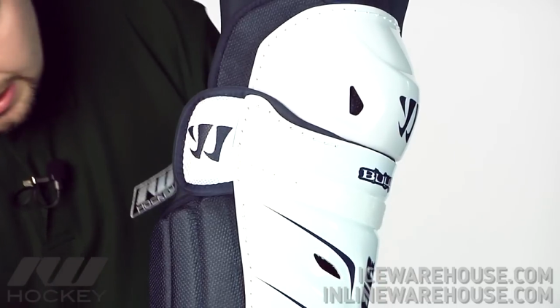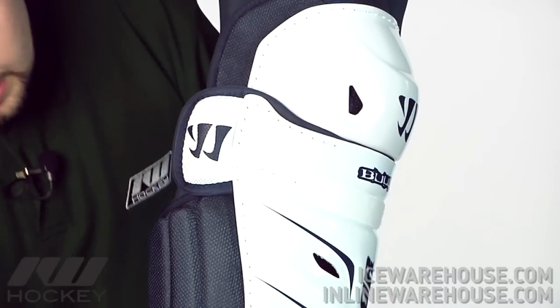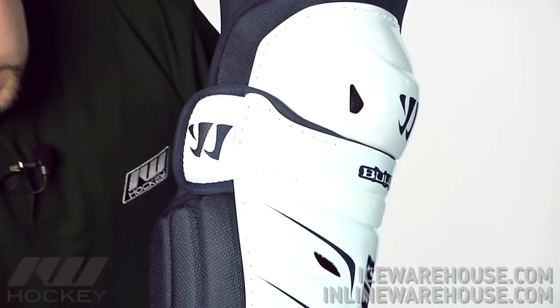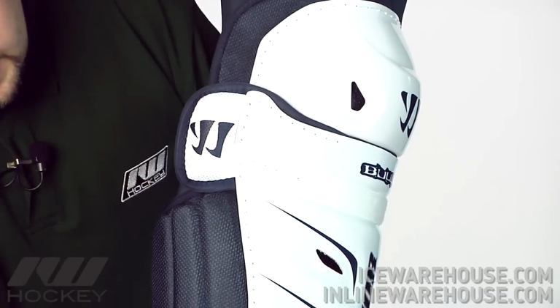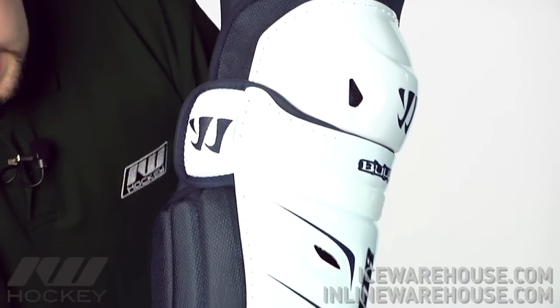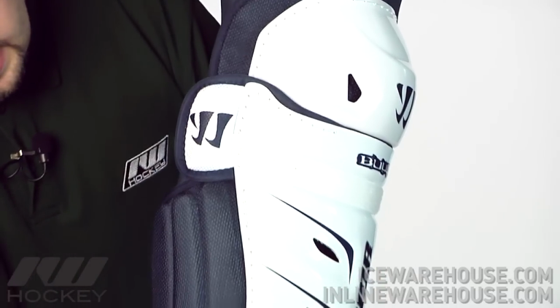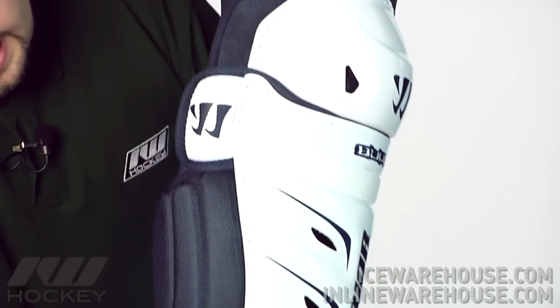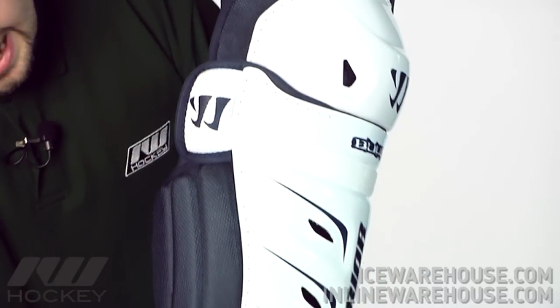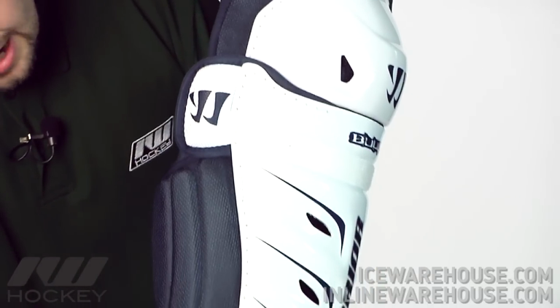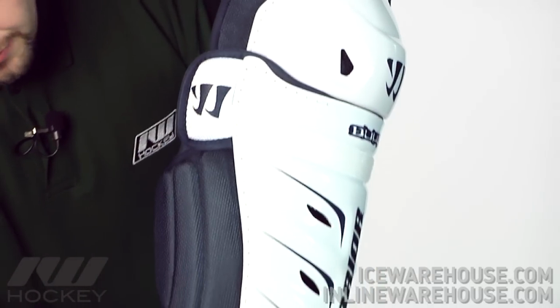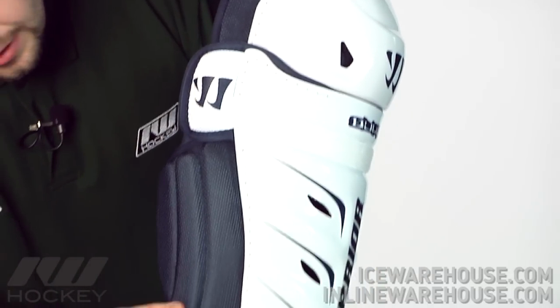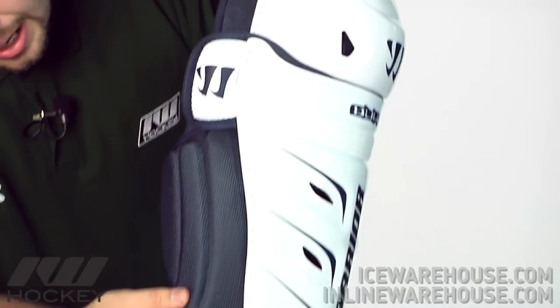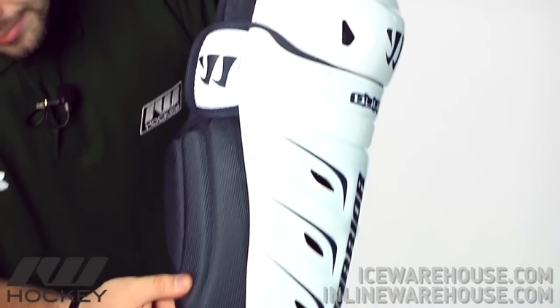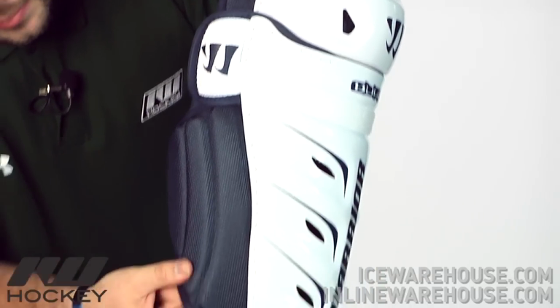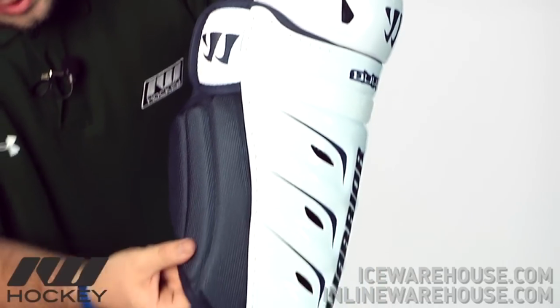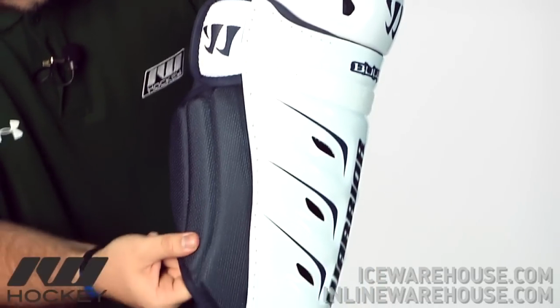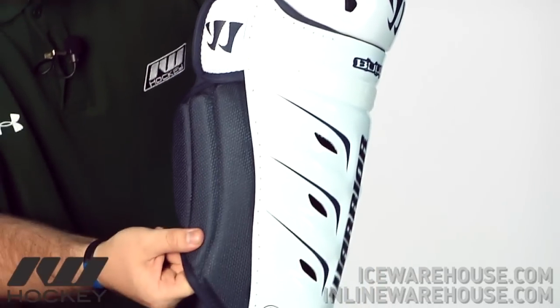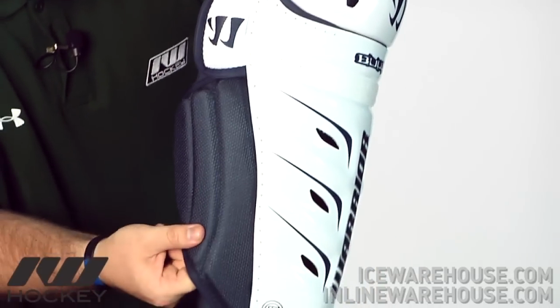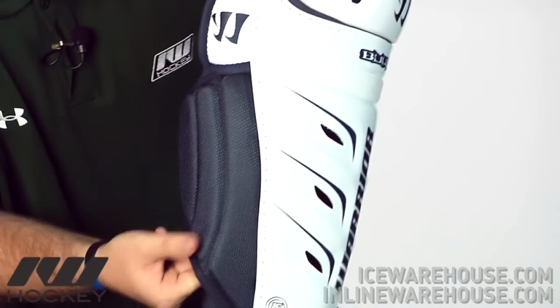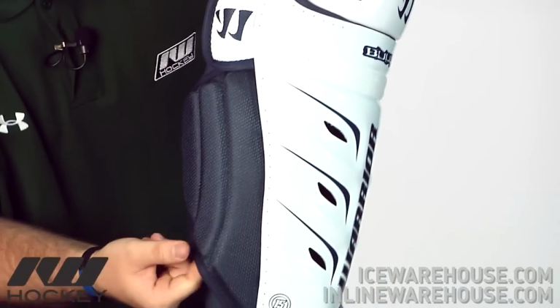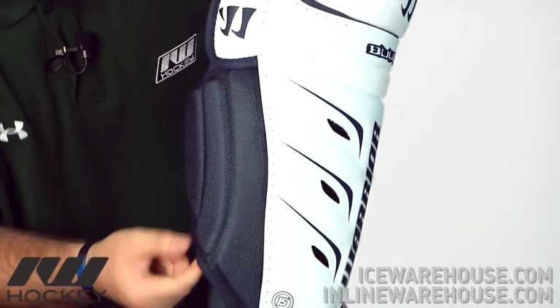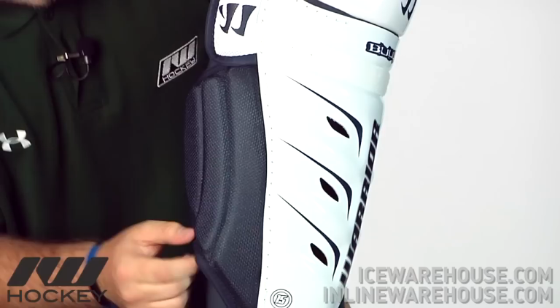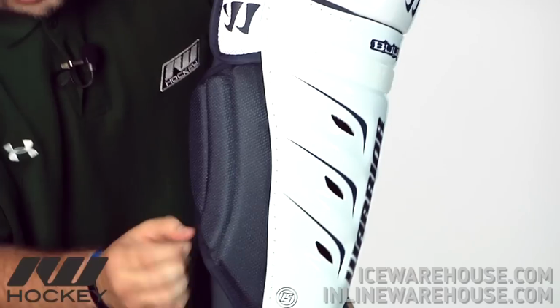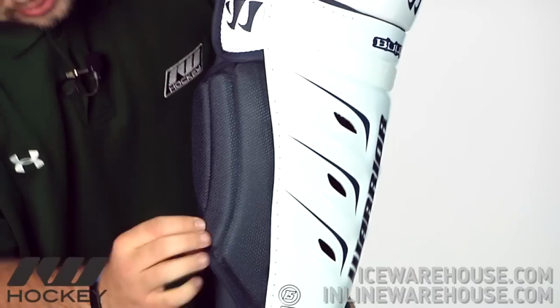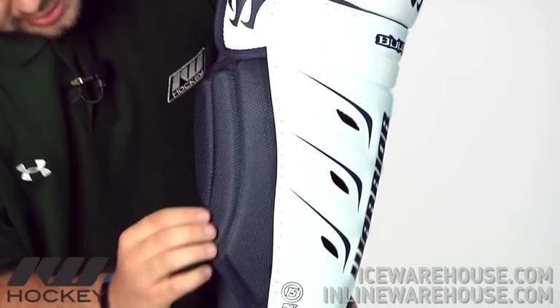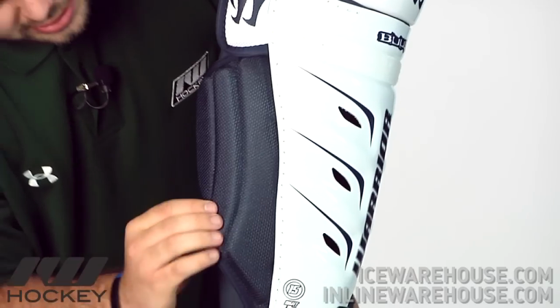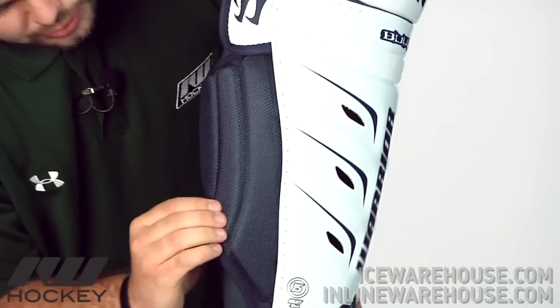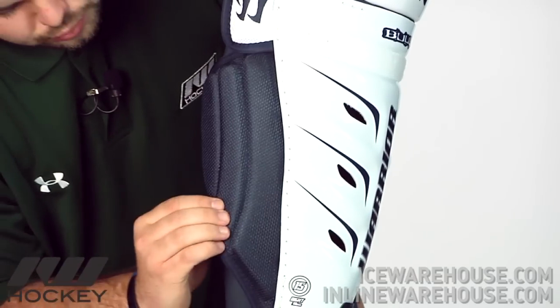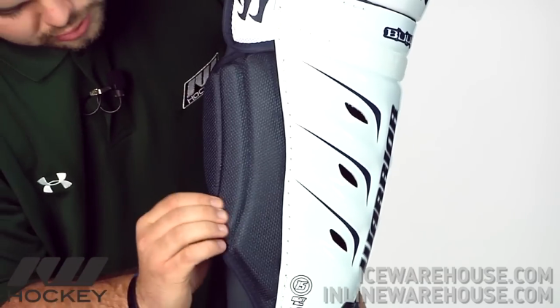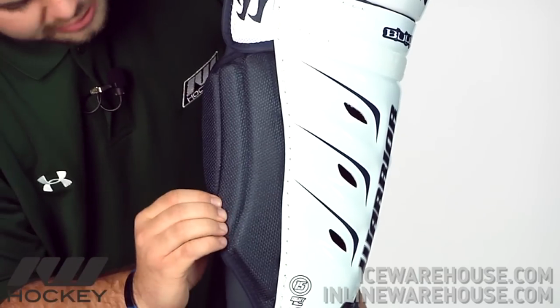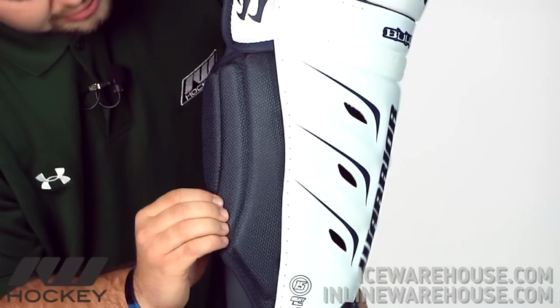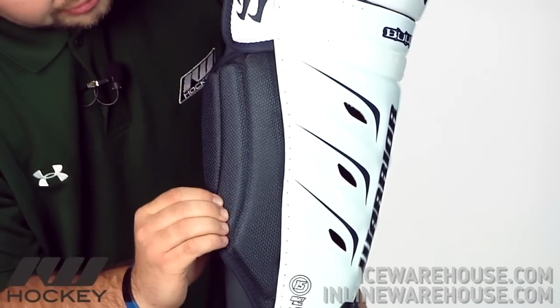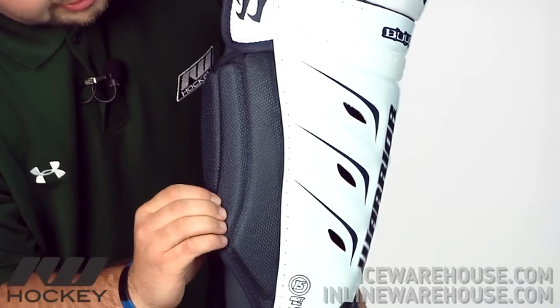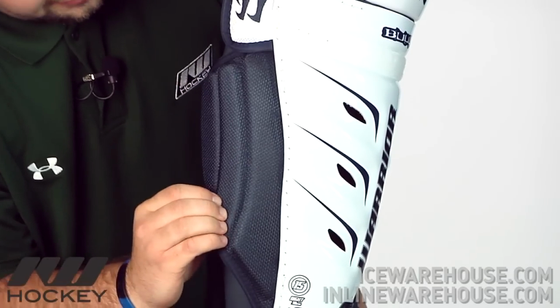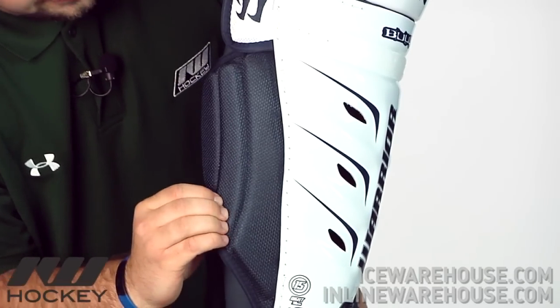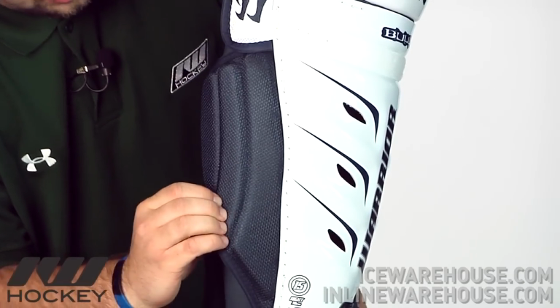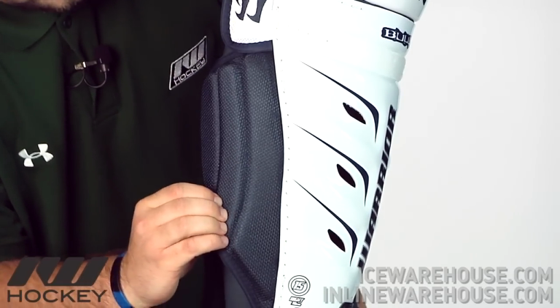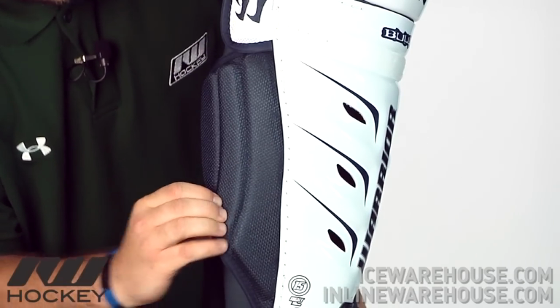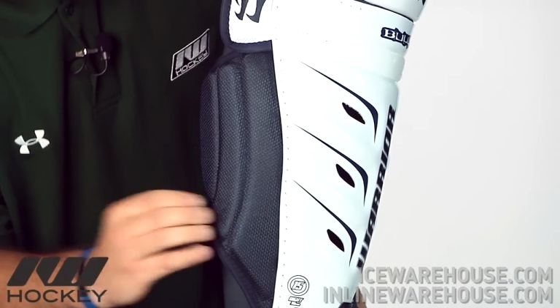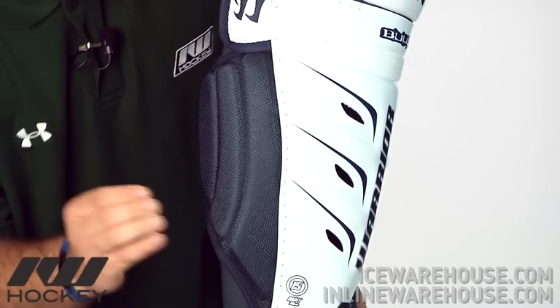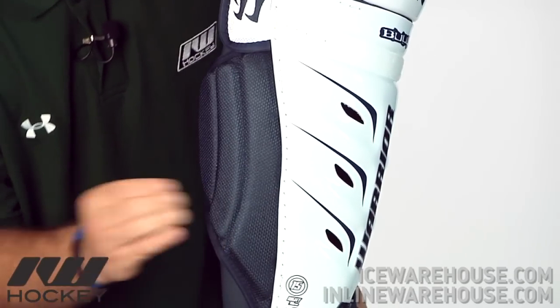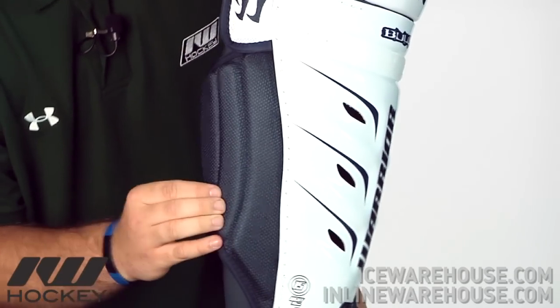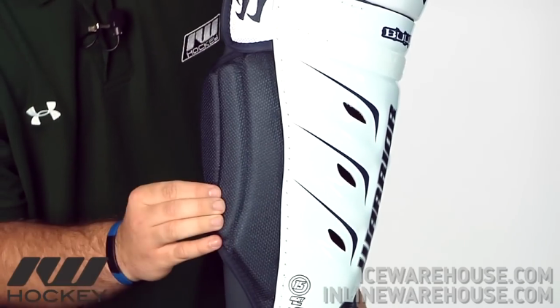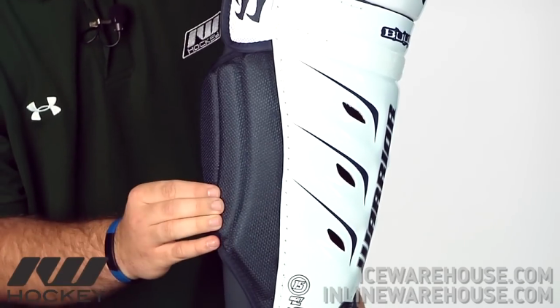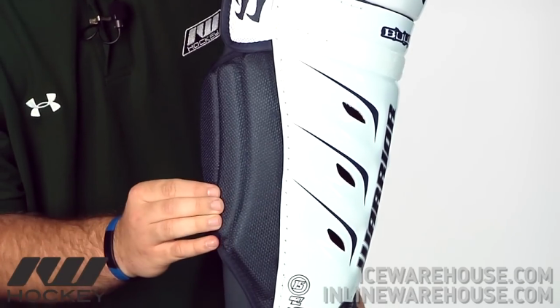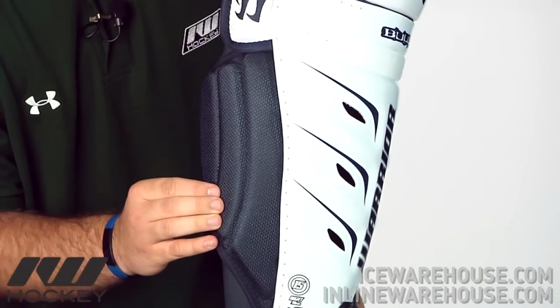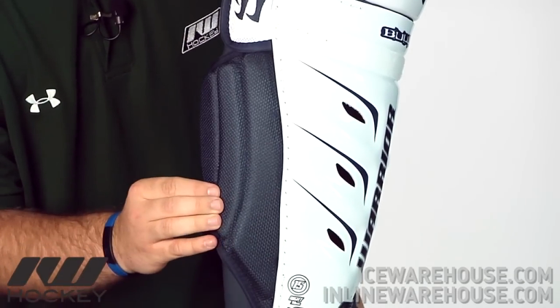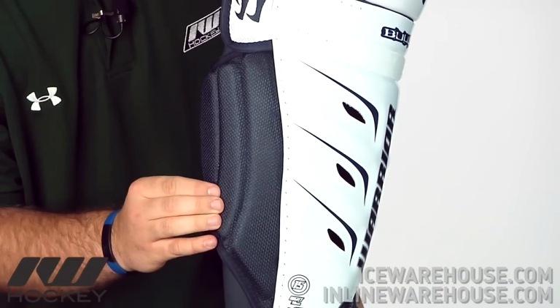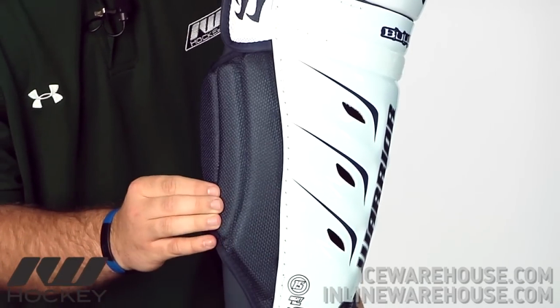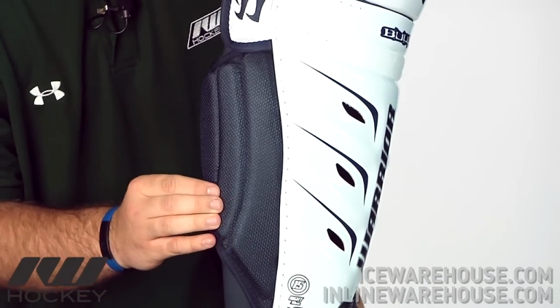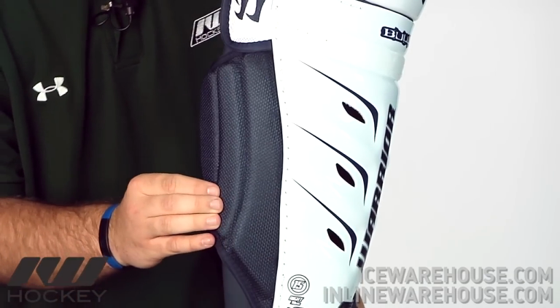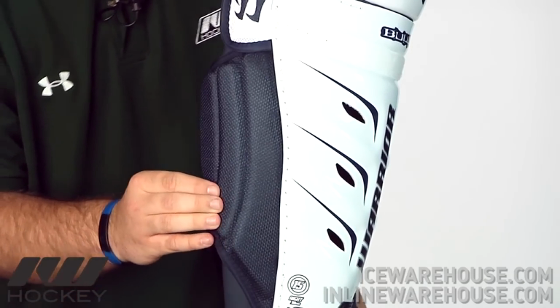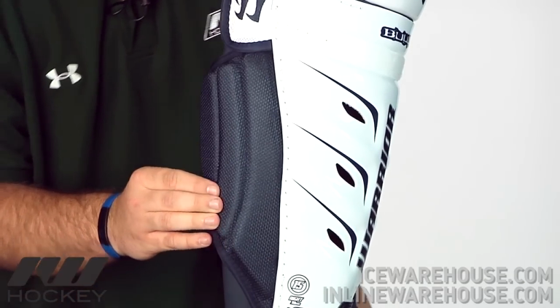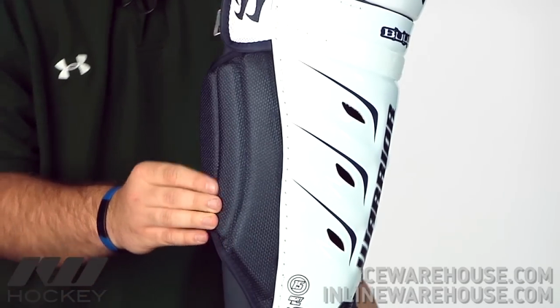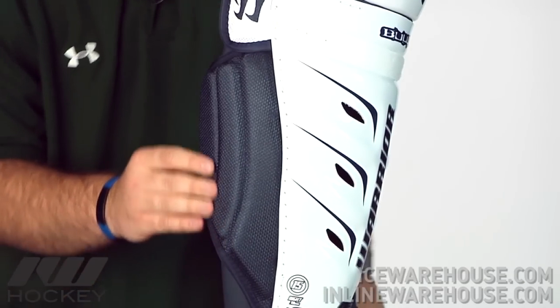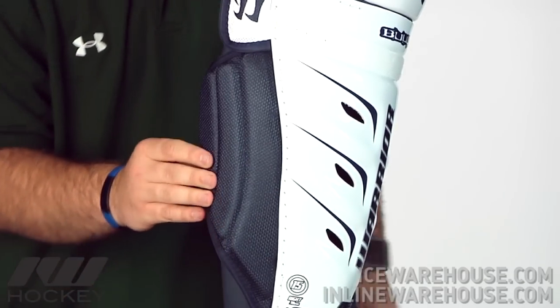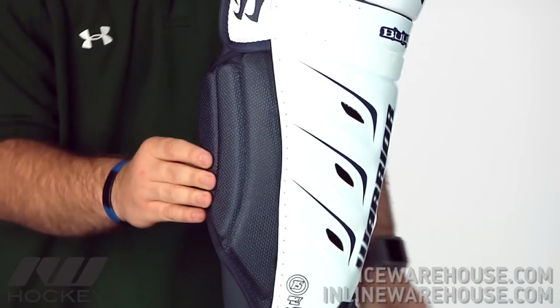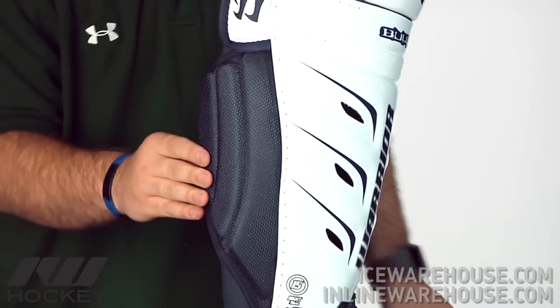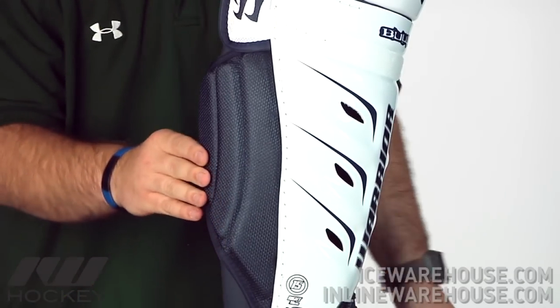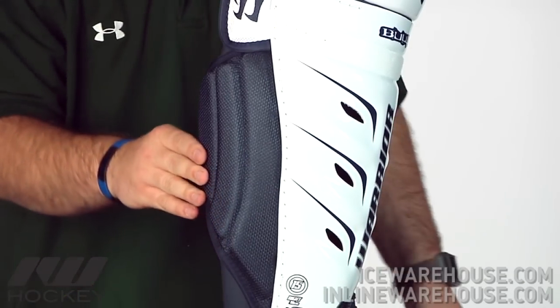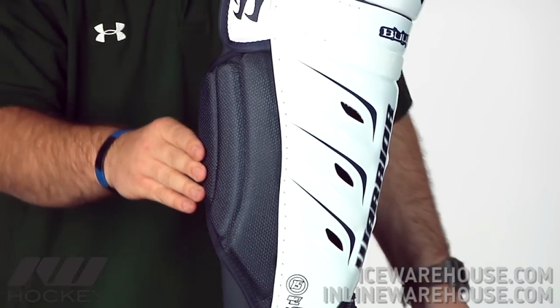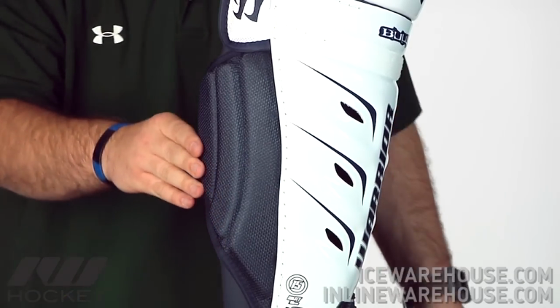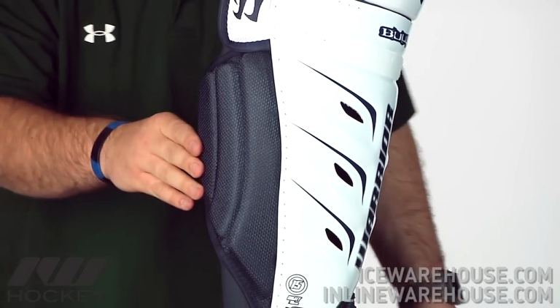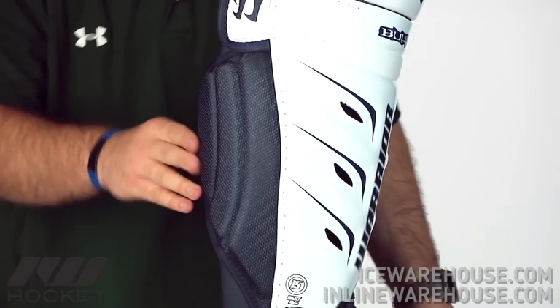Looking at the calf wrap, as you can see, really thick foams which definitely gives some good slash protection right there.